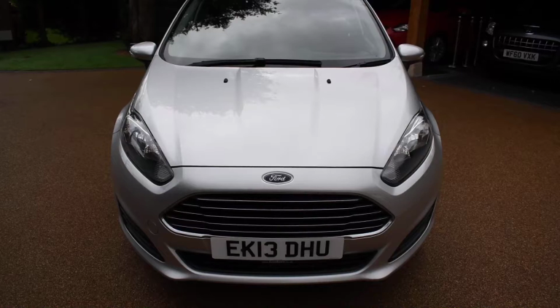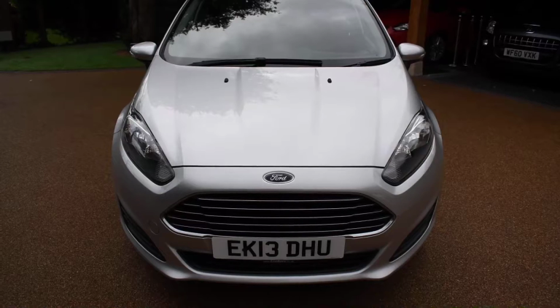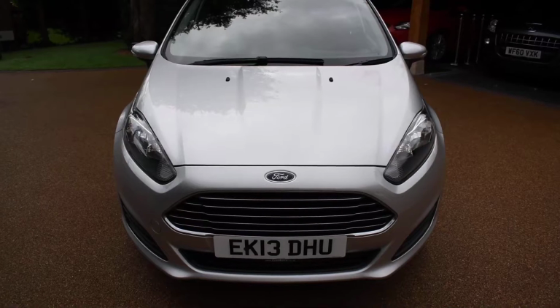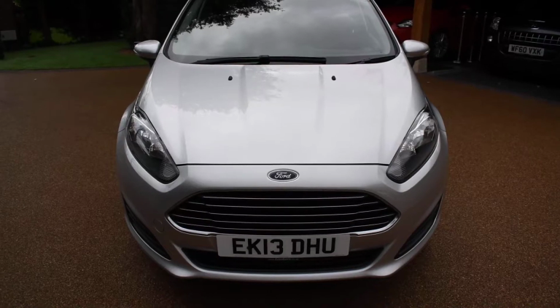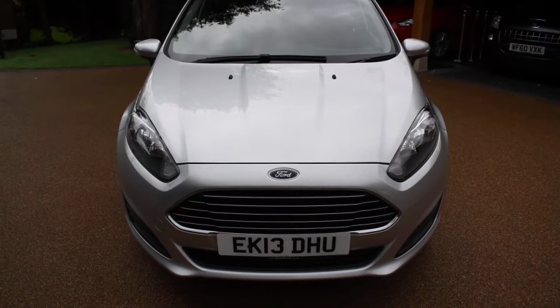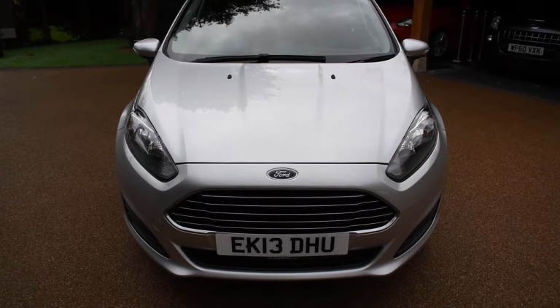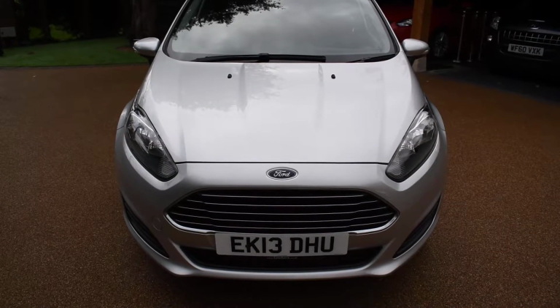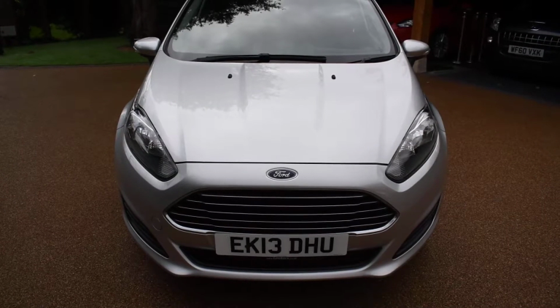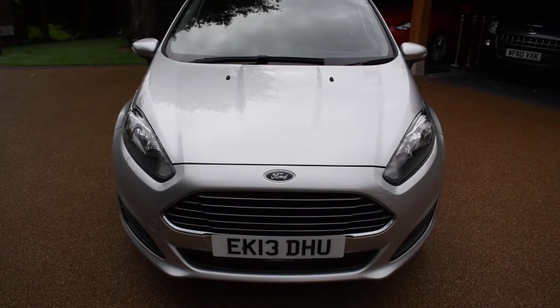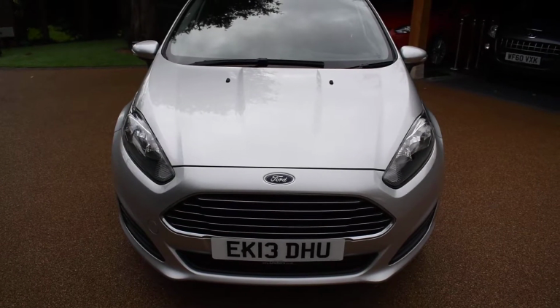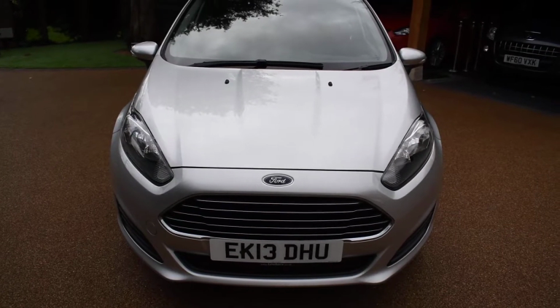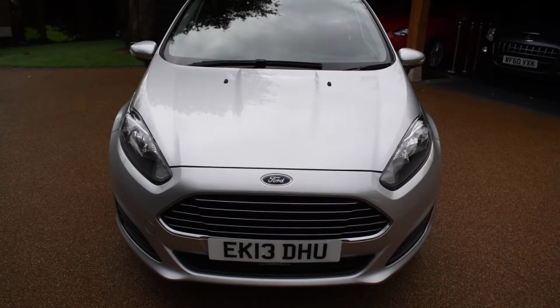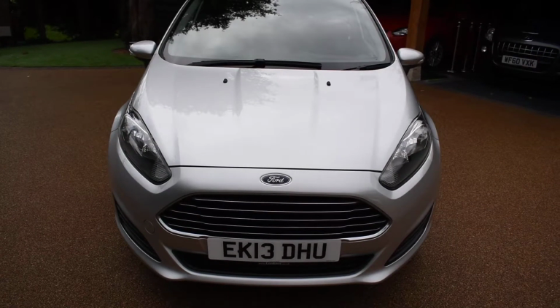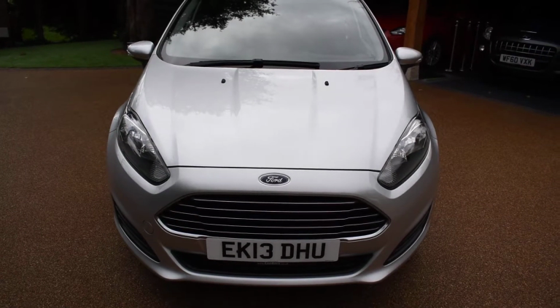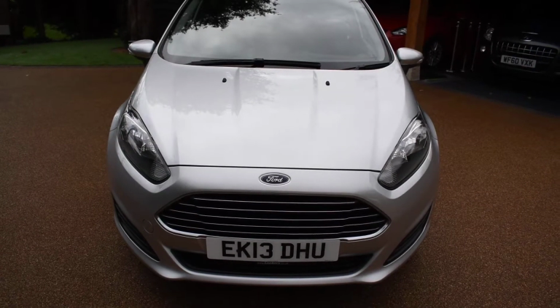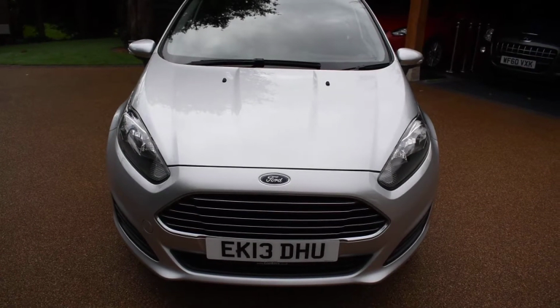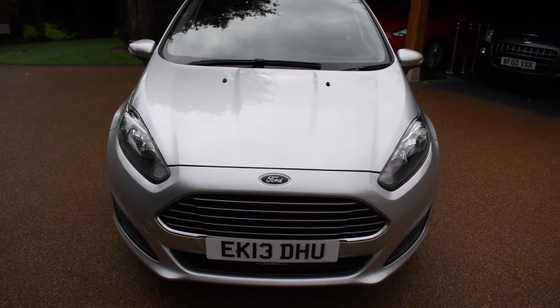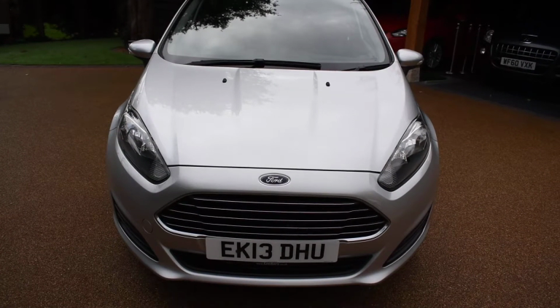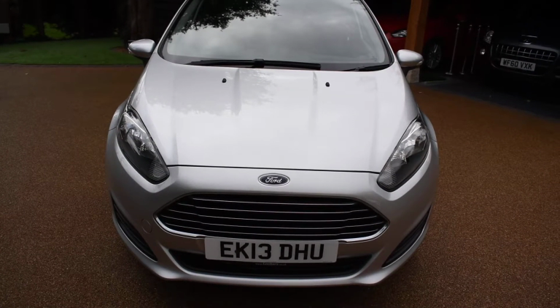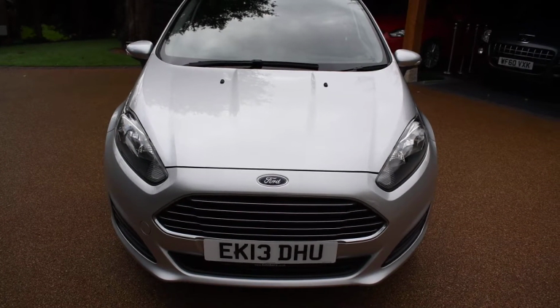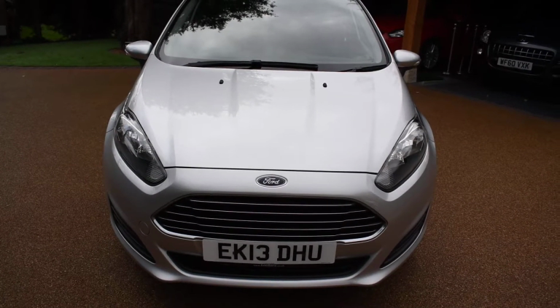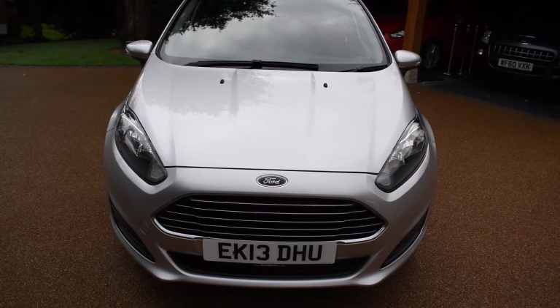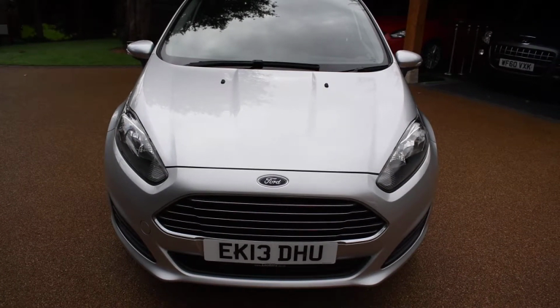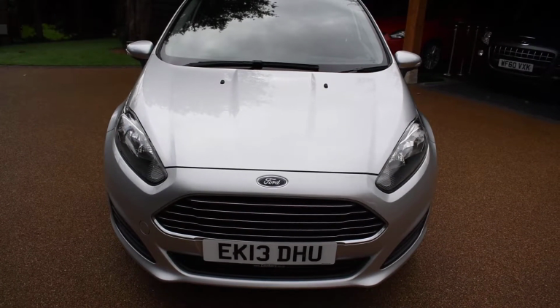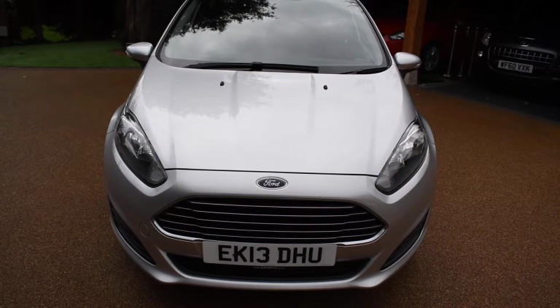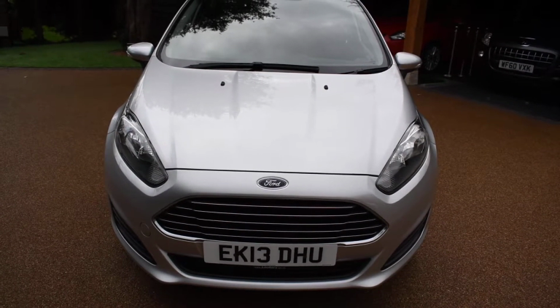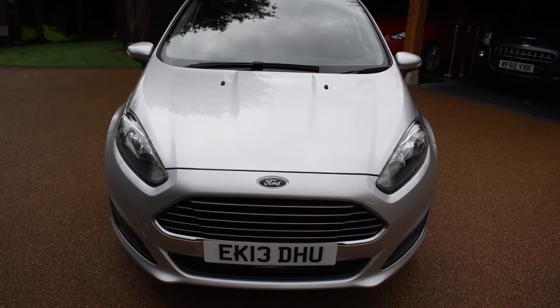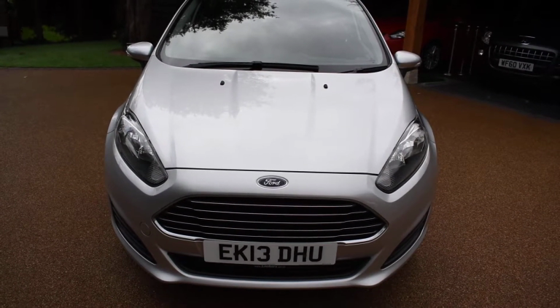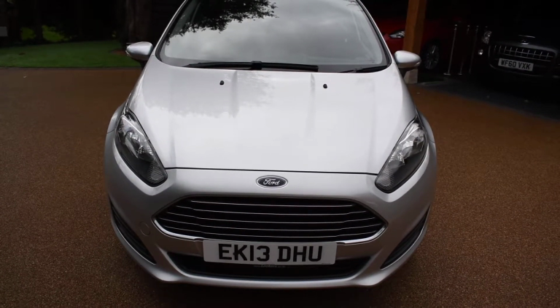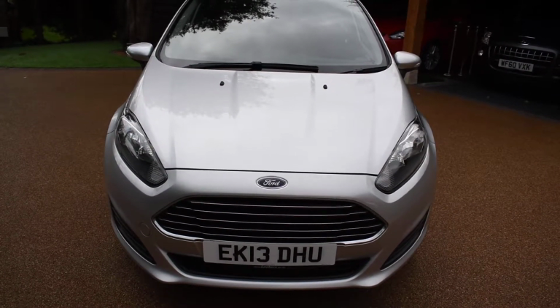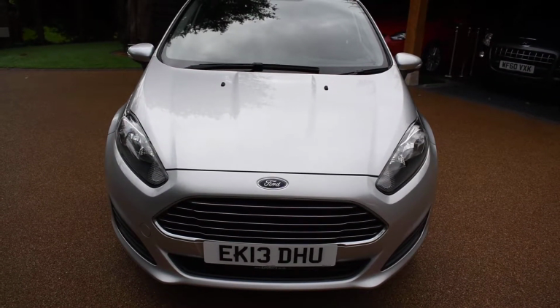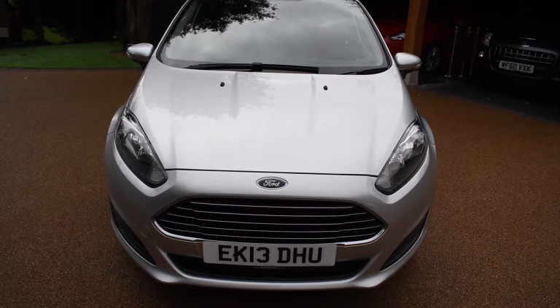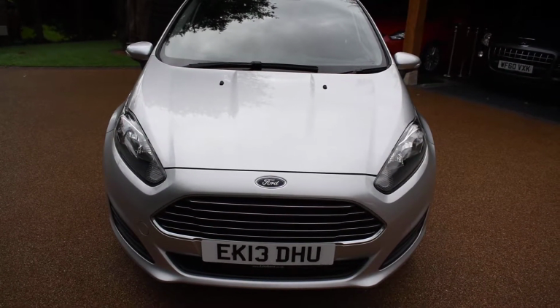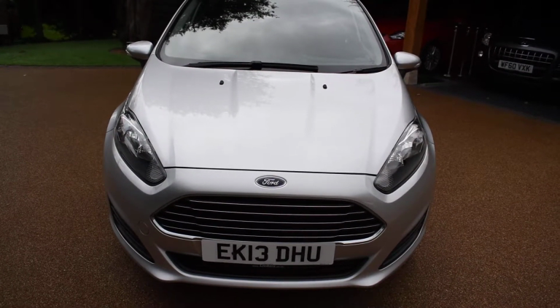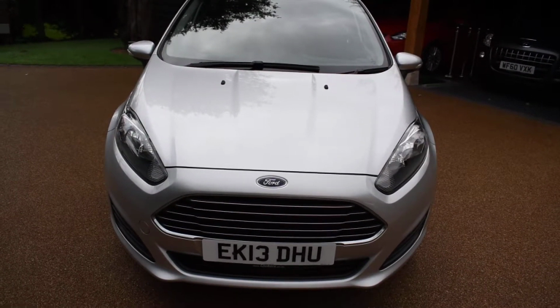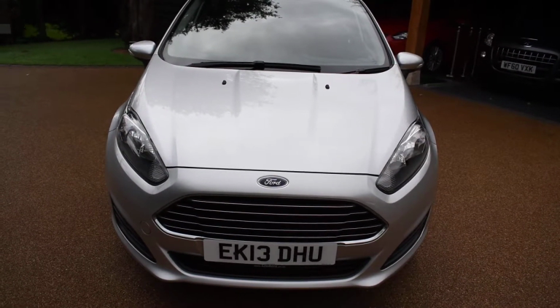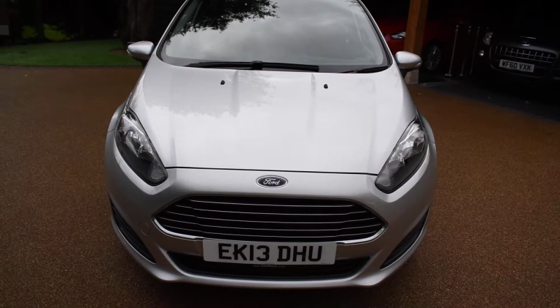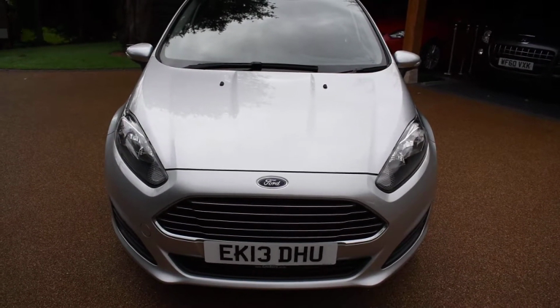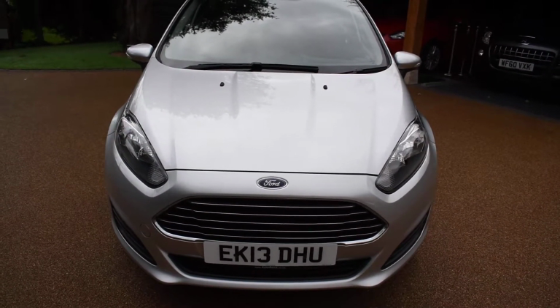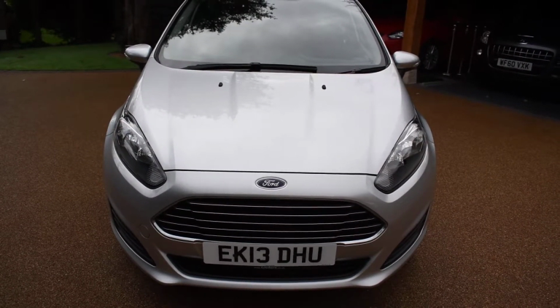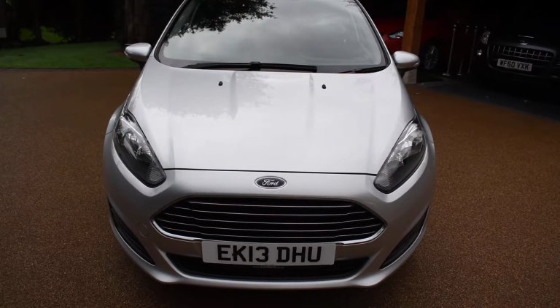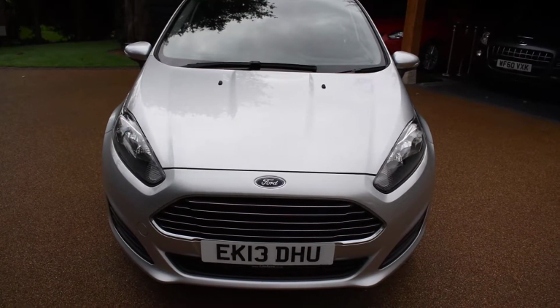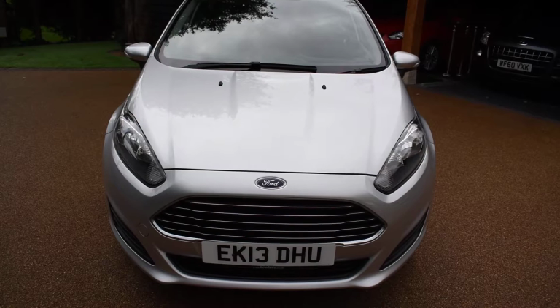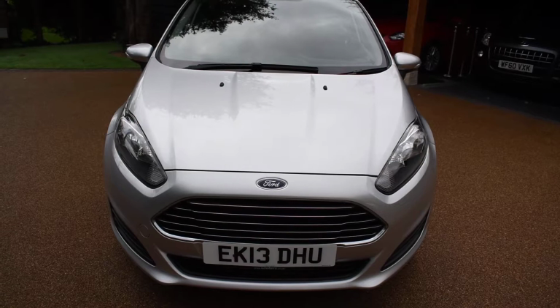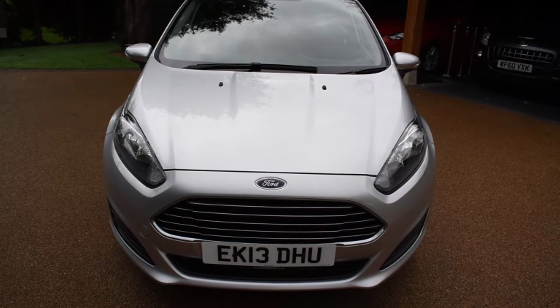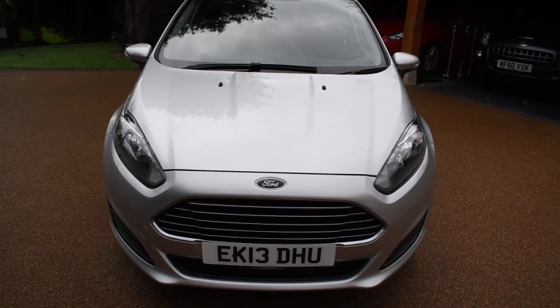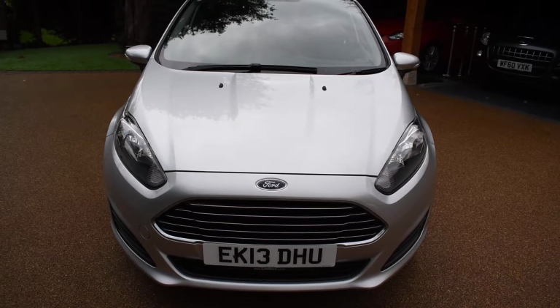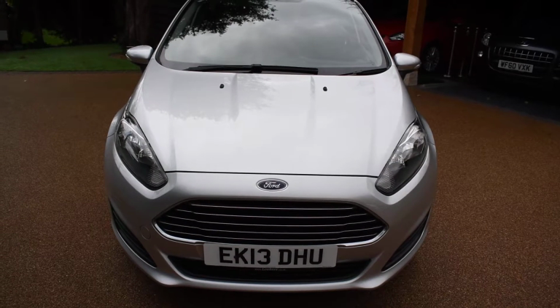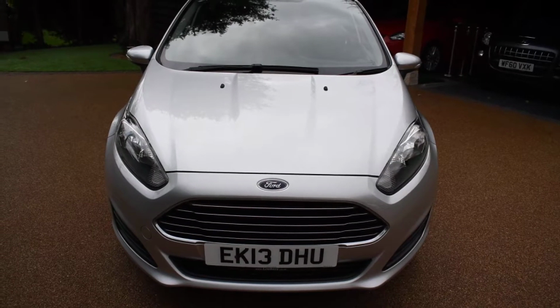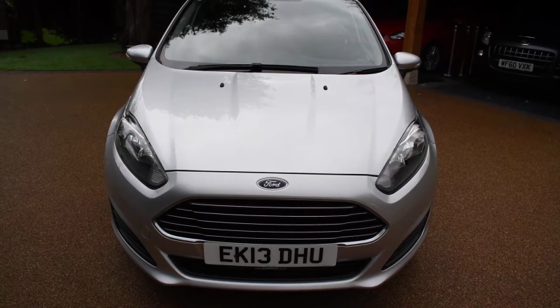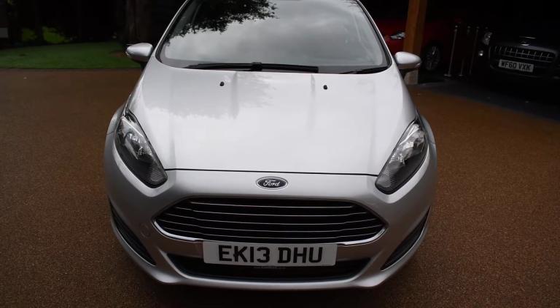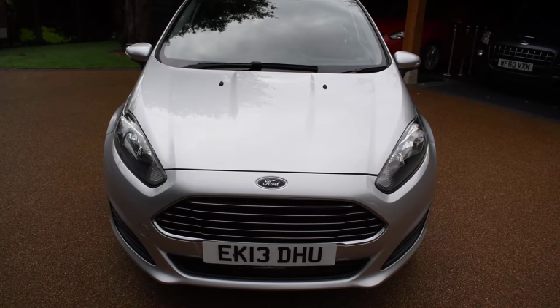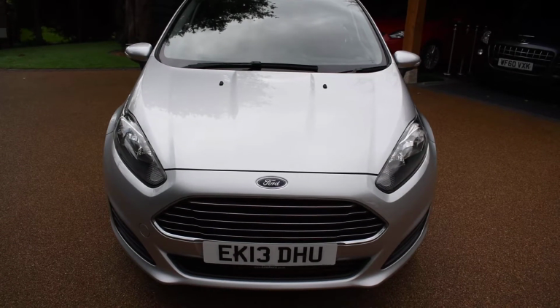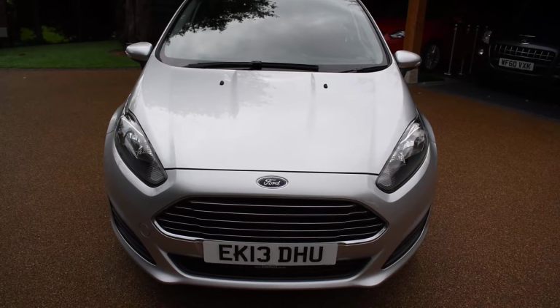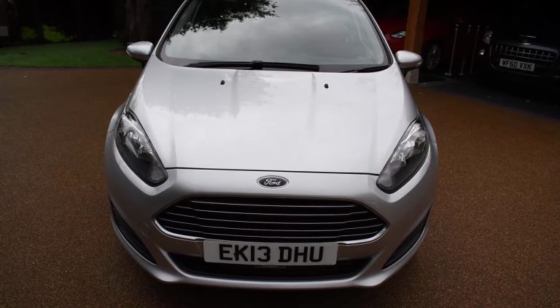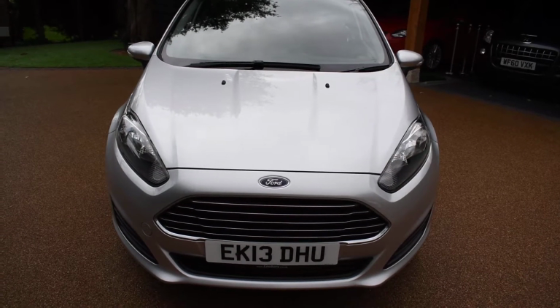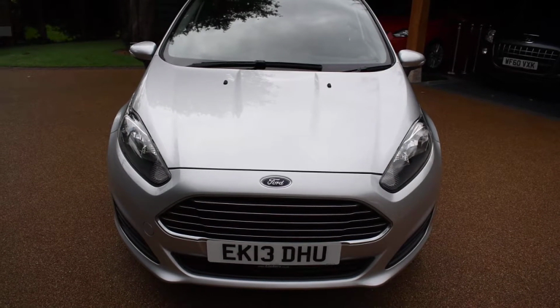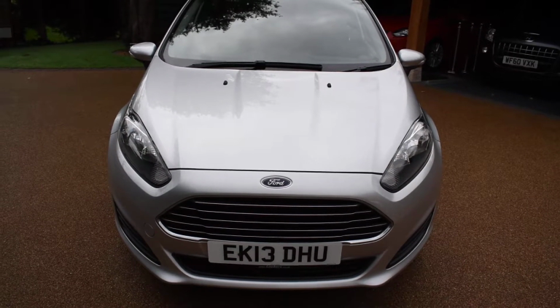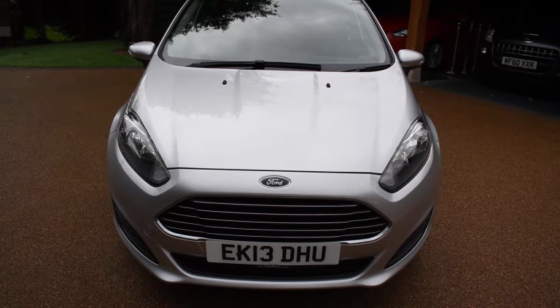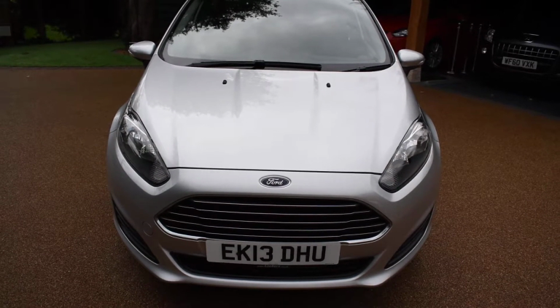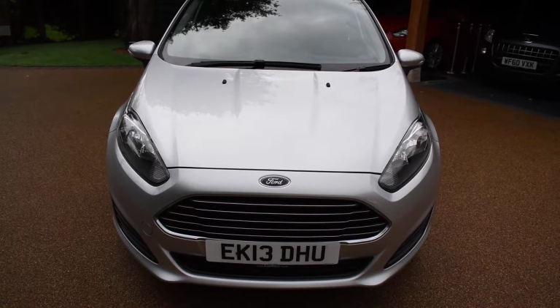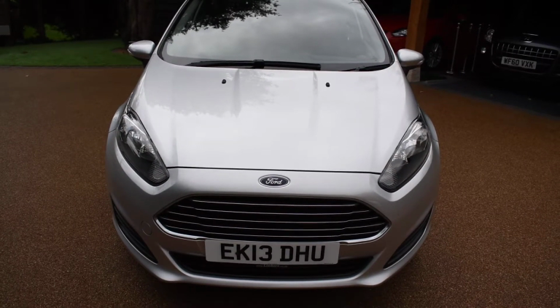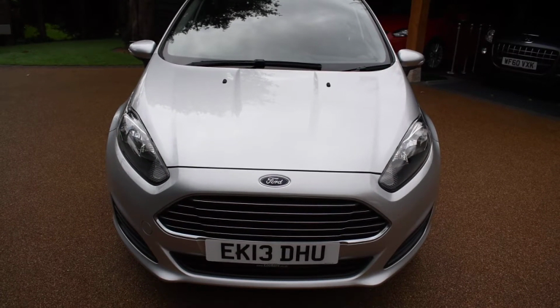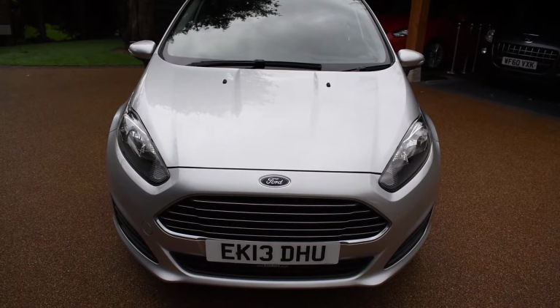Welcome to Just Peugeots. Here we have a stunning new facelift model Ford Fiesta 1.25 Style 5-door in Moondust Silver.